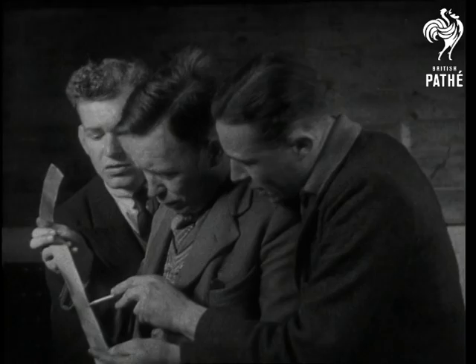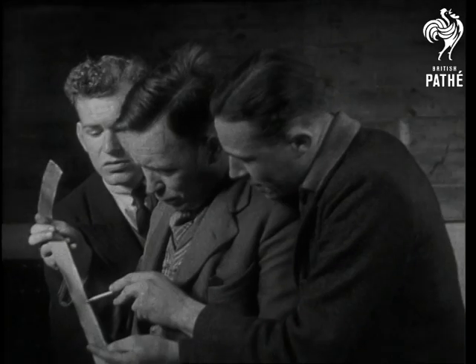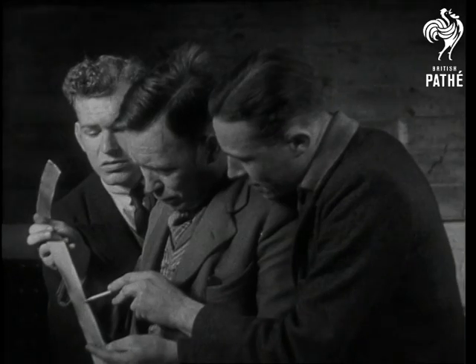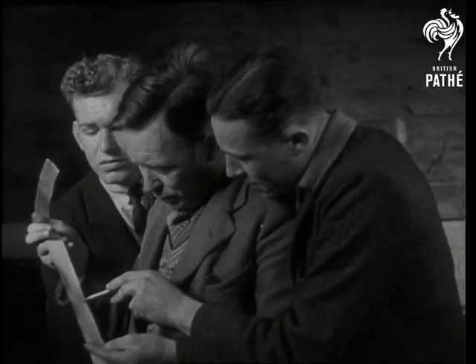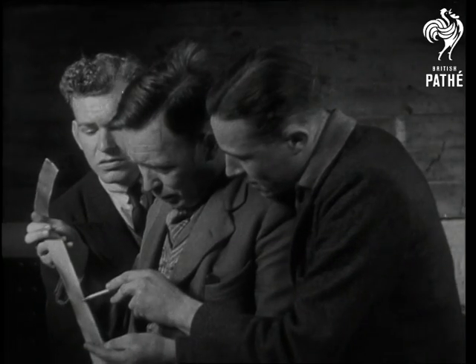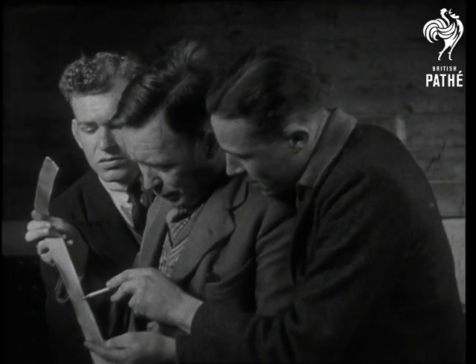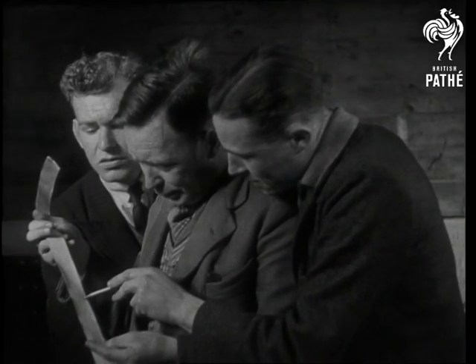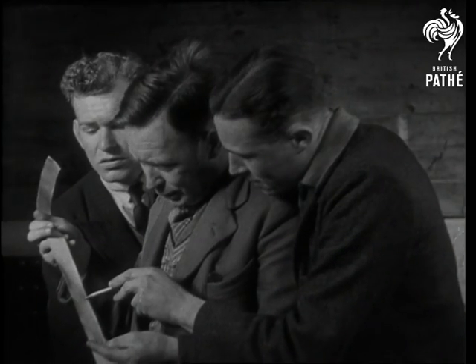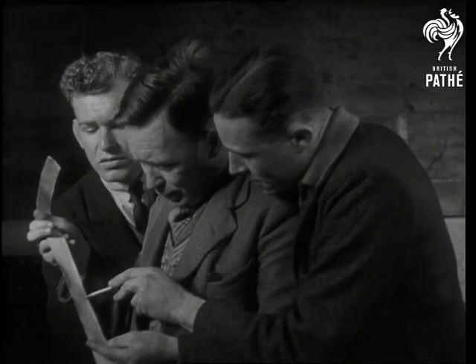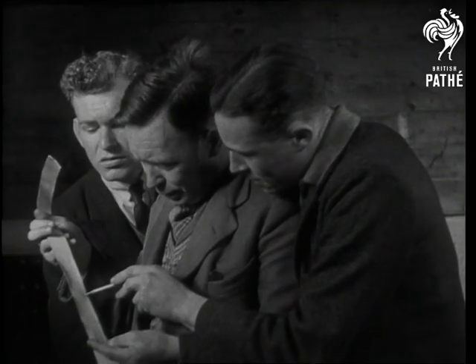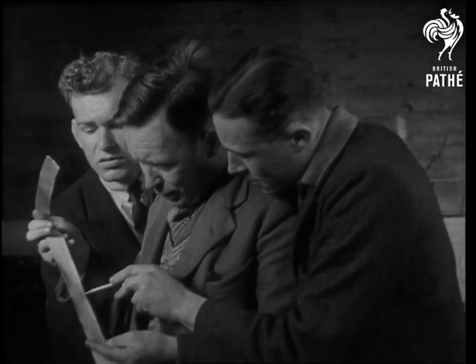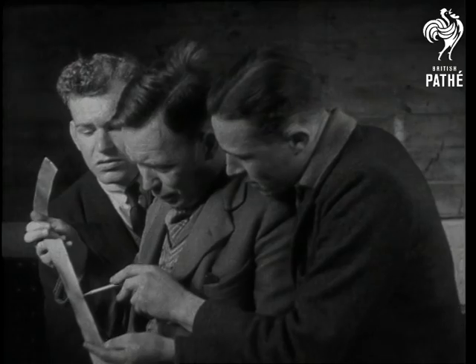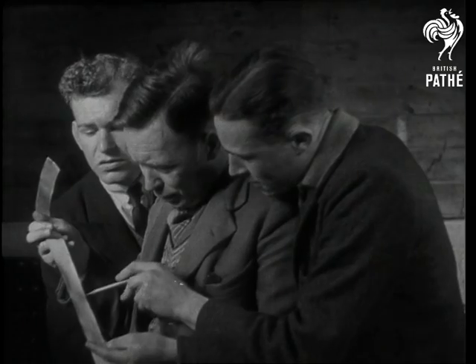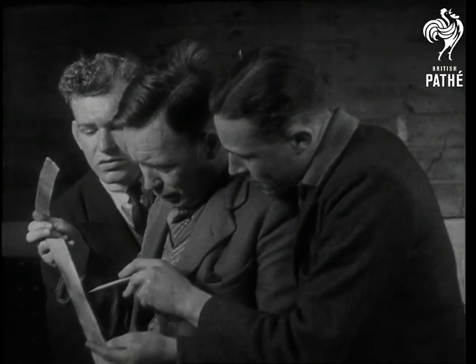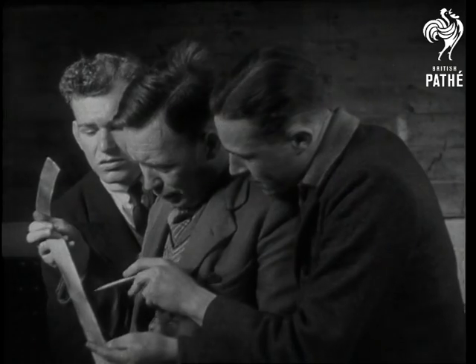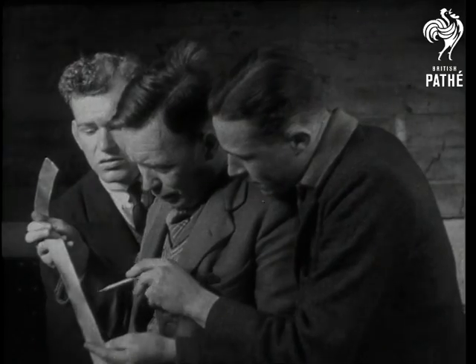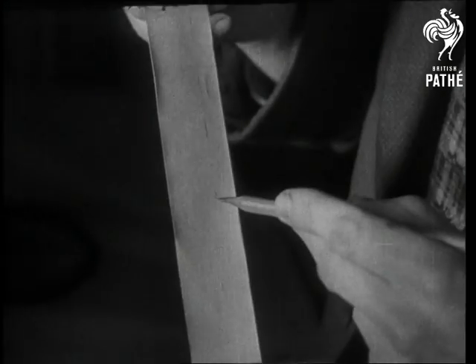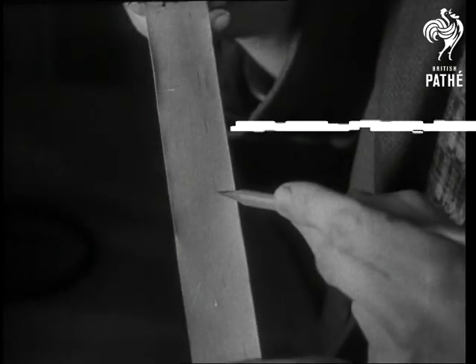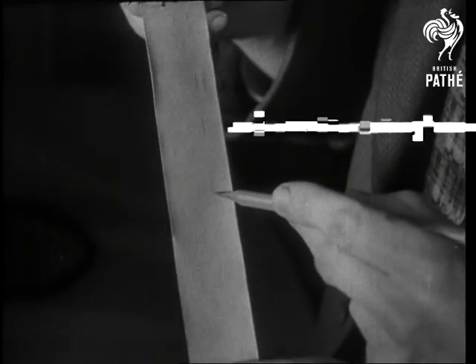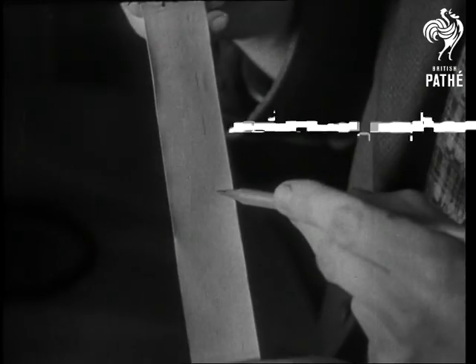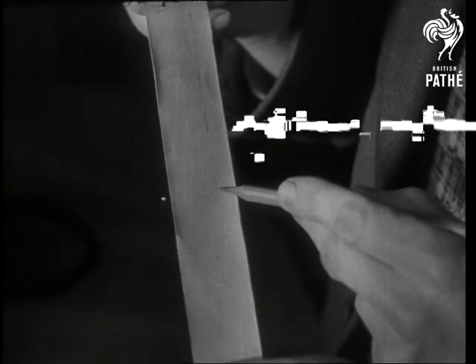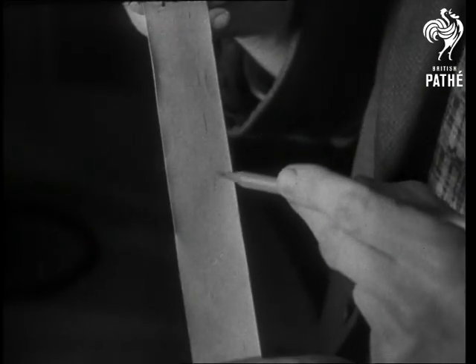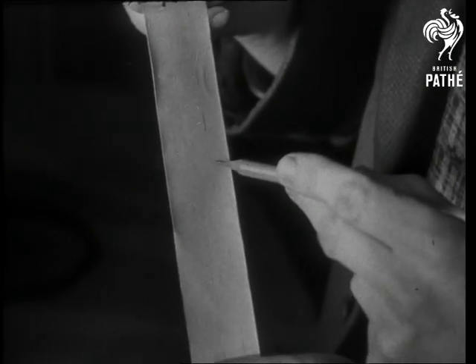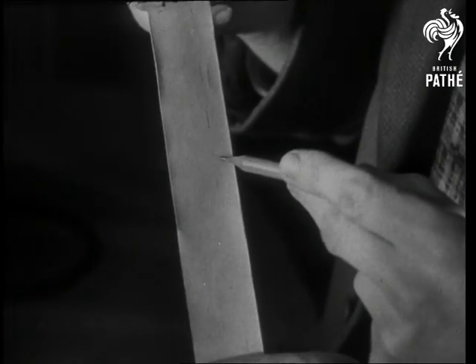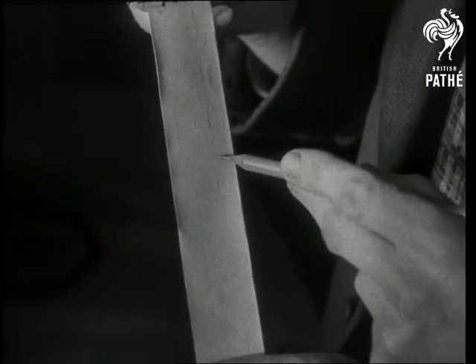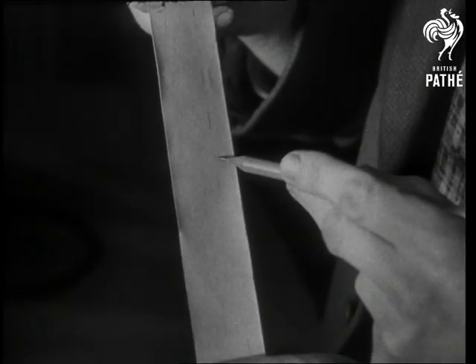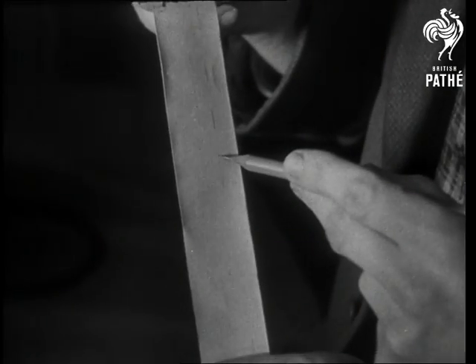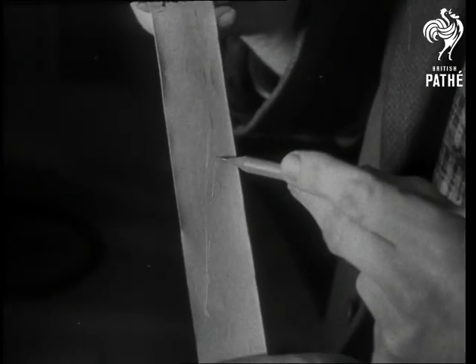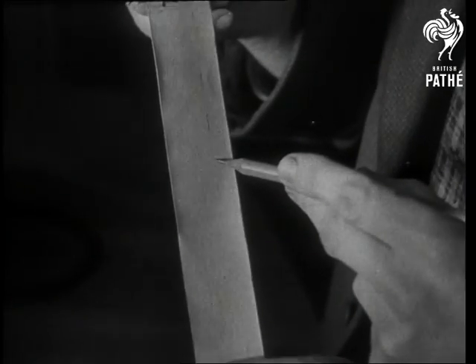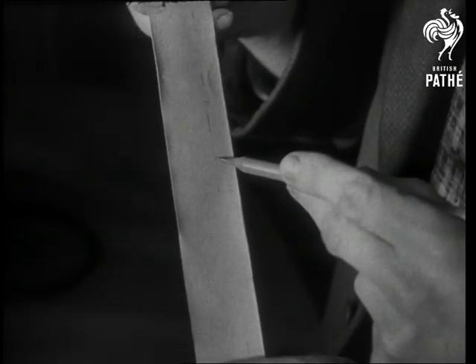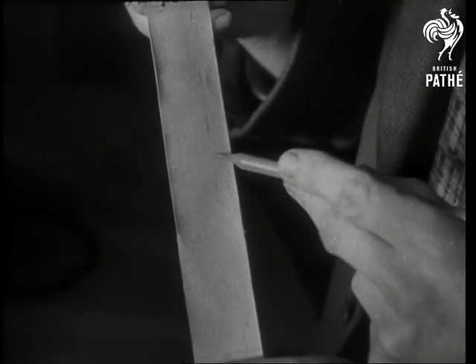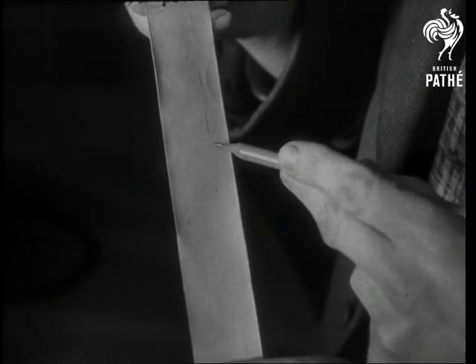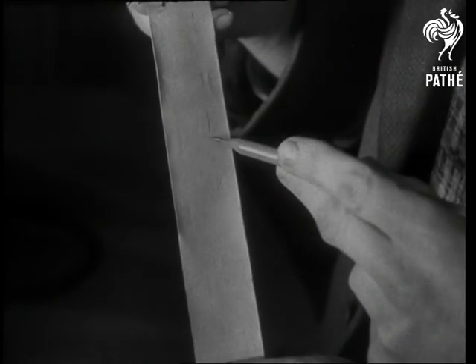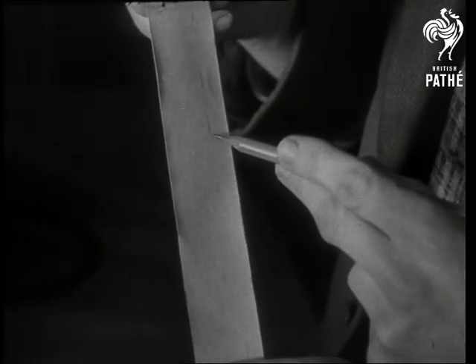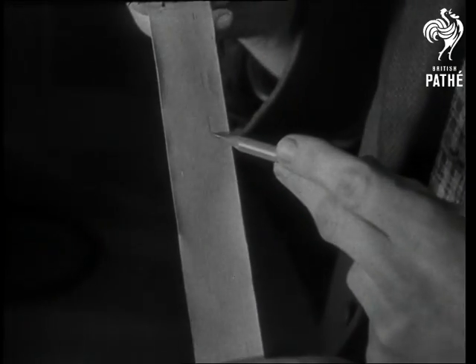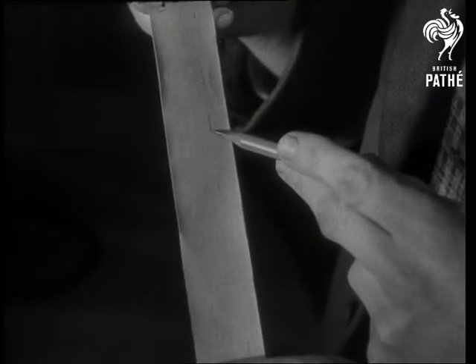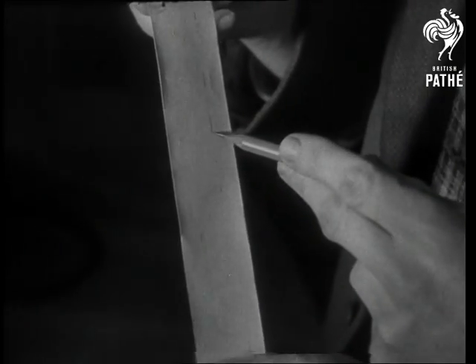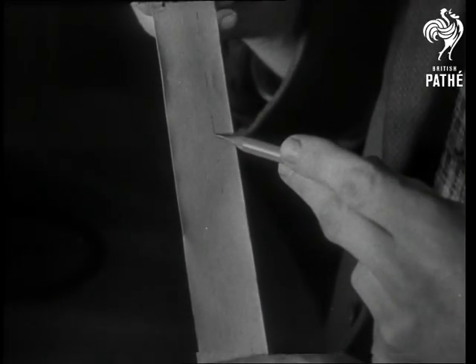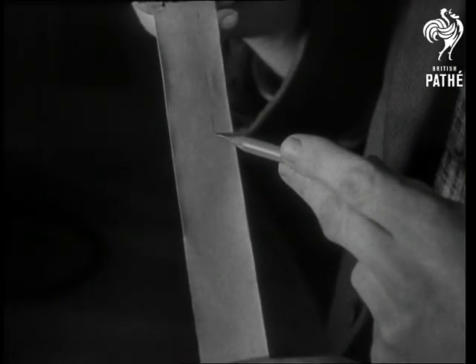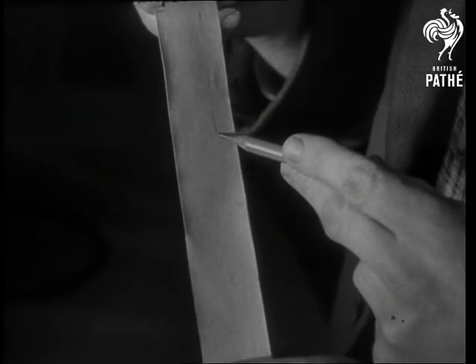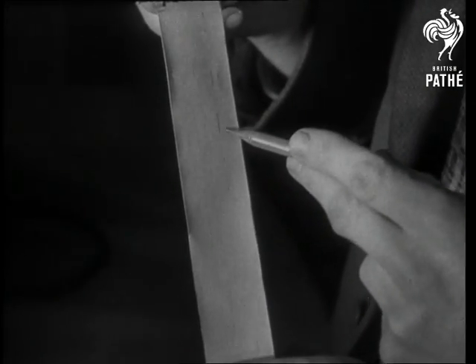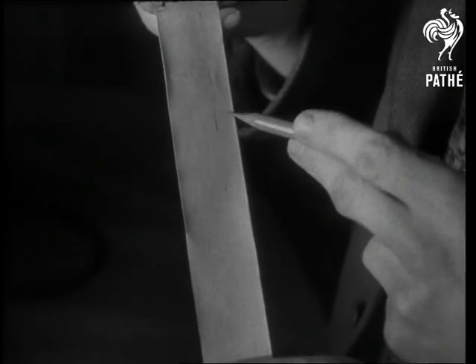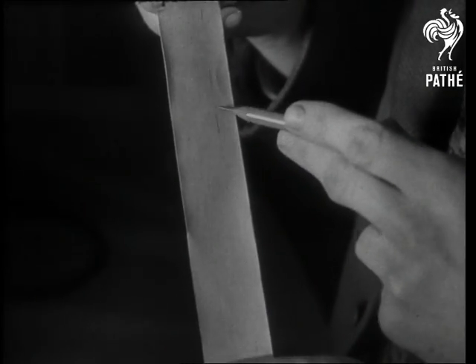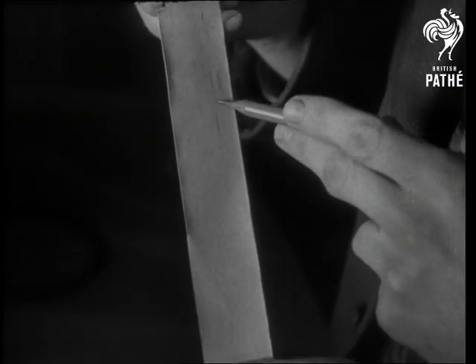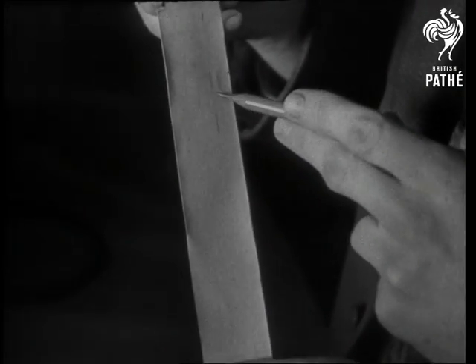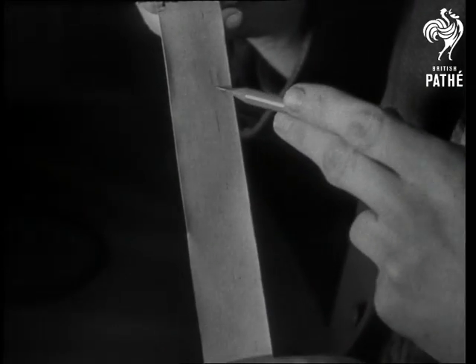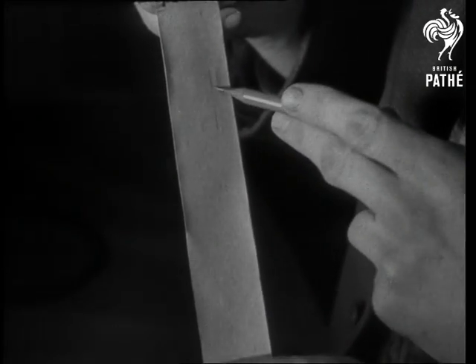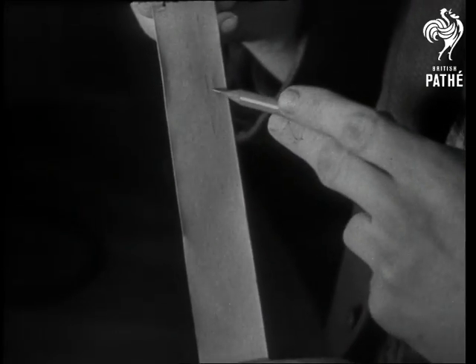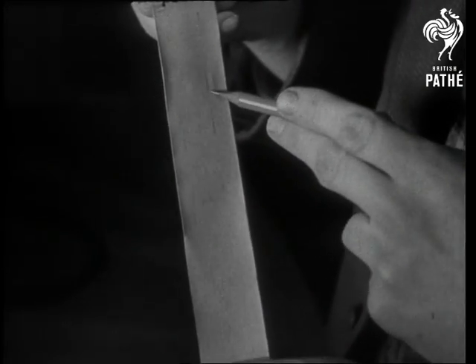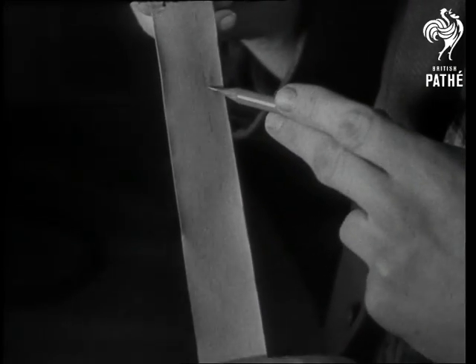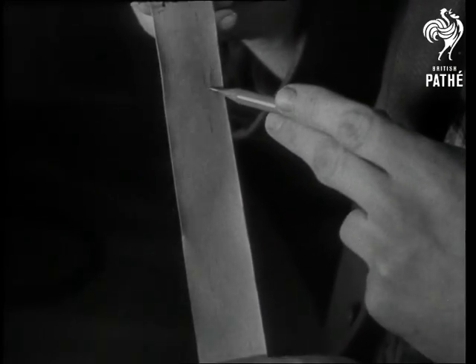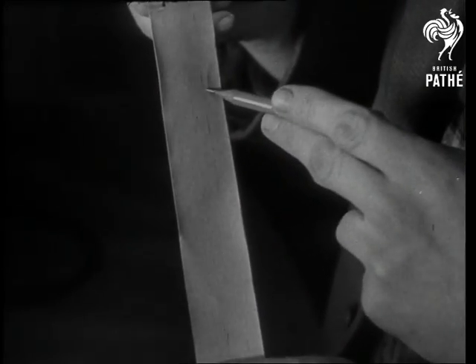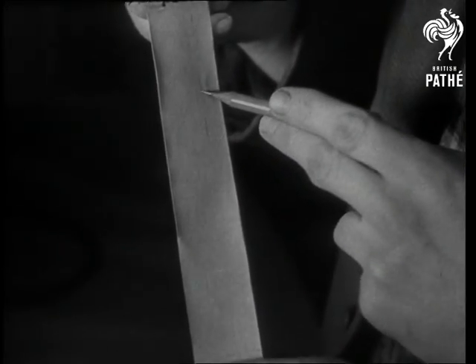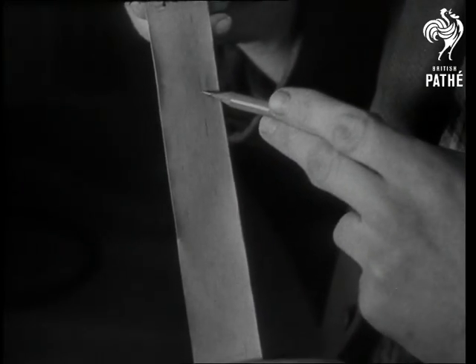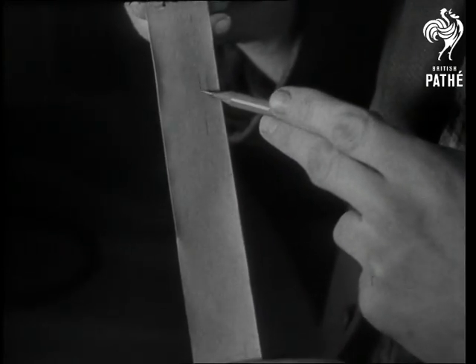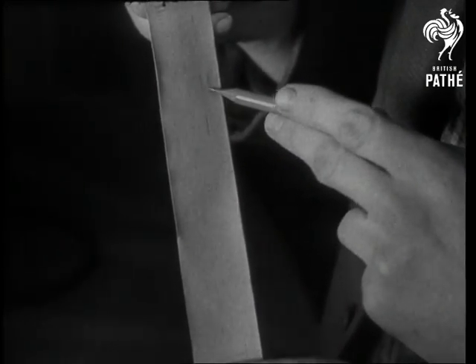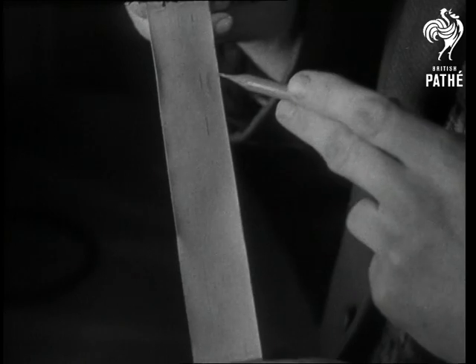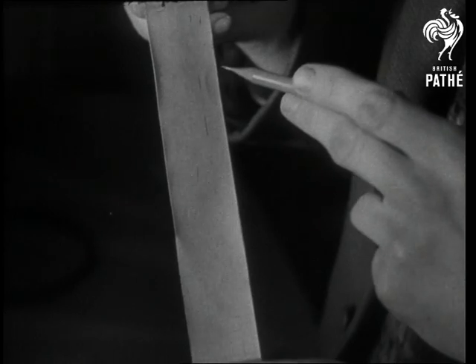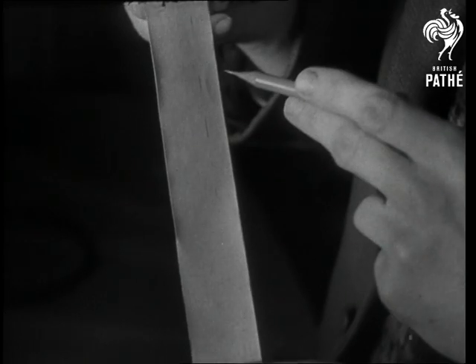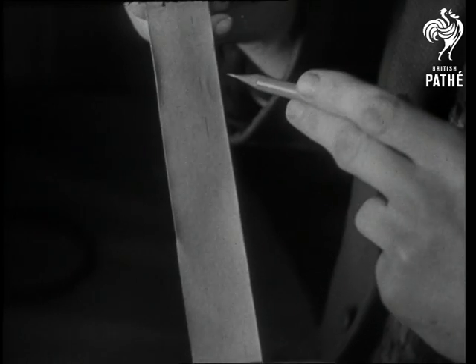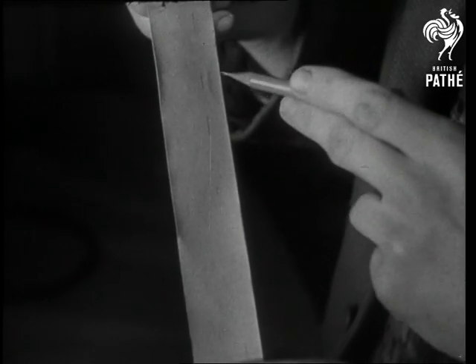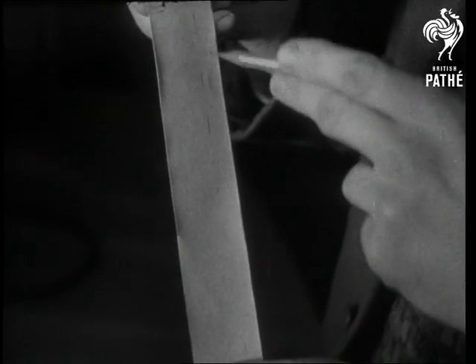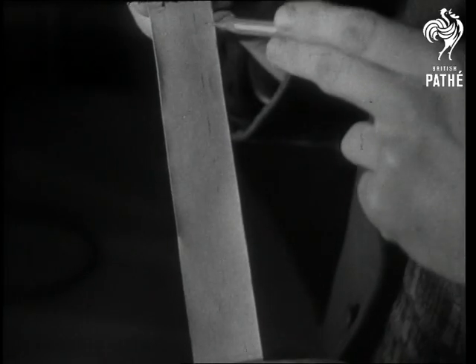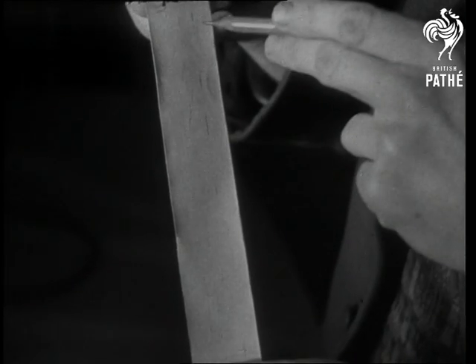12,000 pounds of high-explosive bomb has gone up in smoke. The experts have gone up too to see the result recorded on this strip of paper. Time, angle, speed and height are all there.